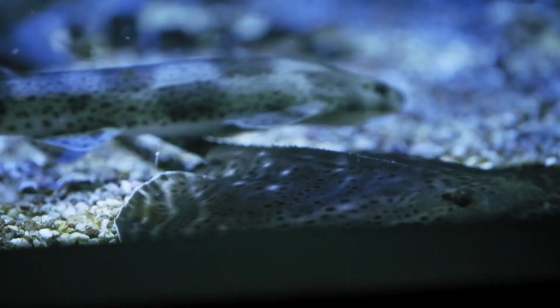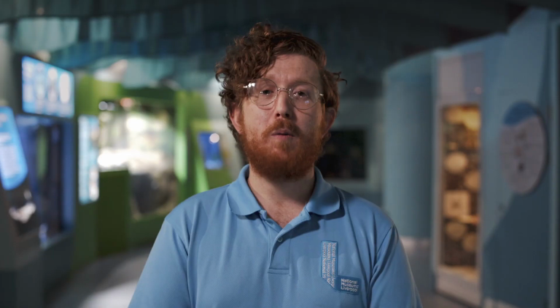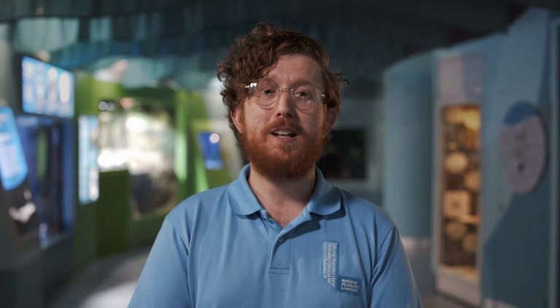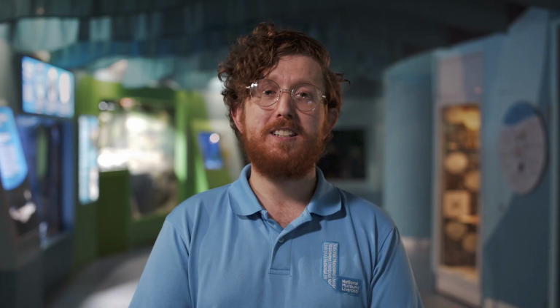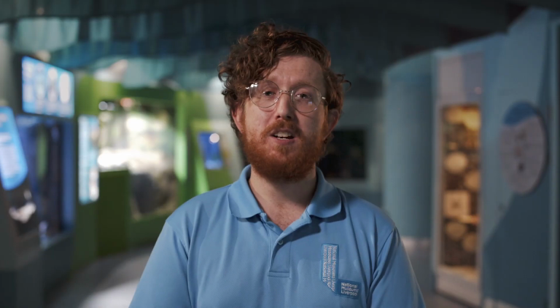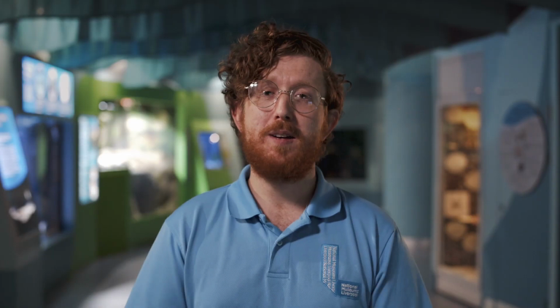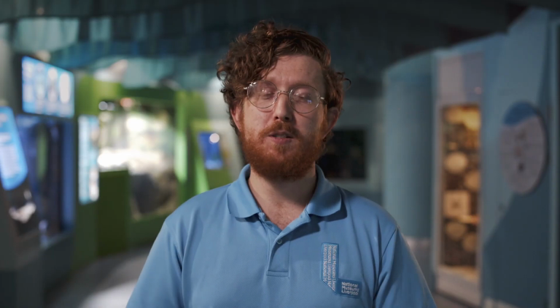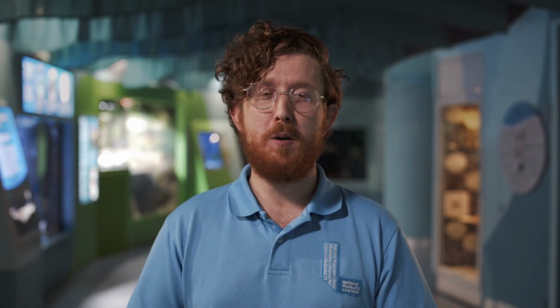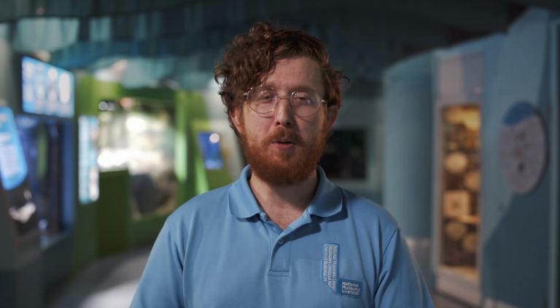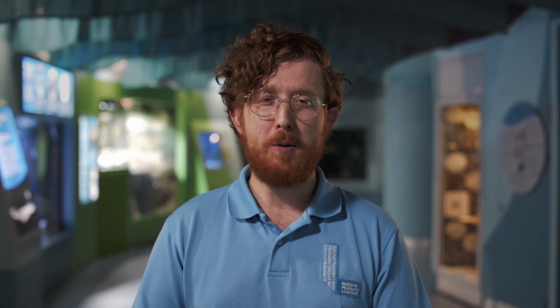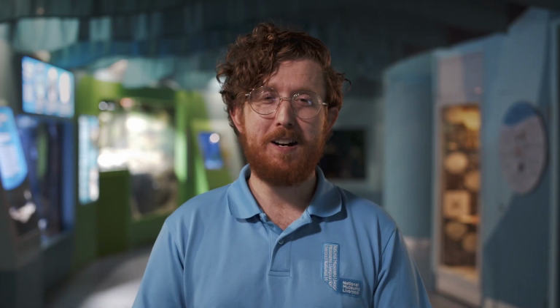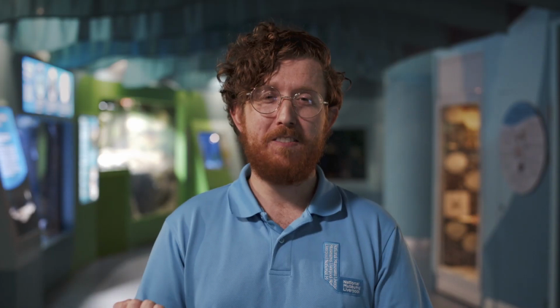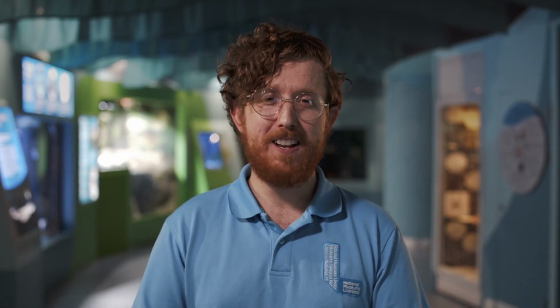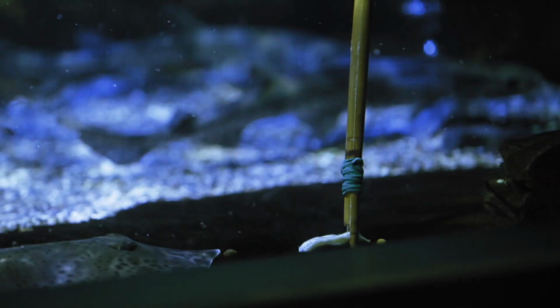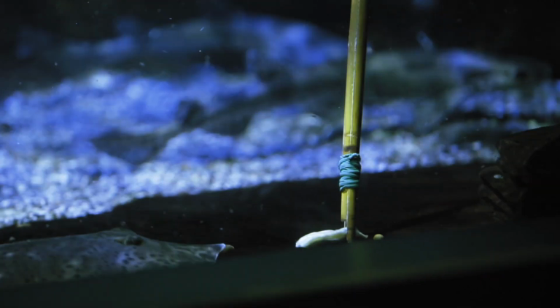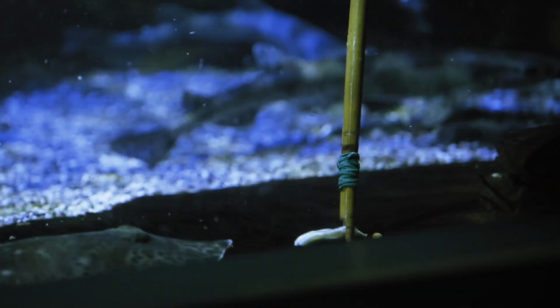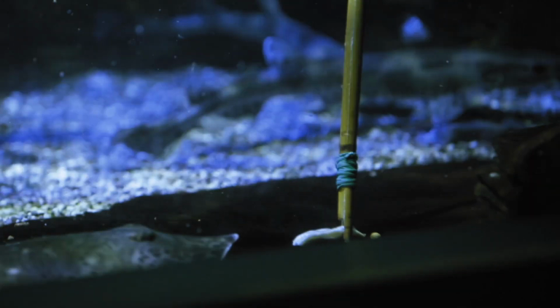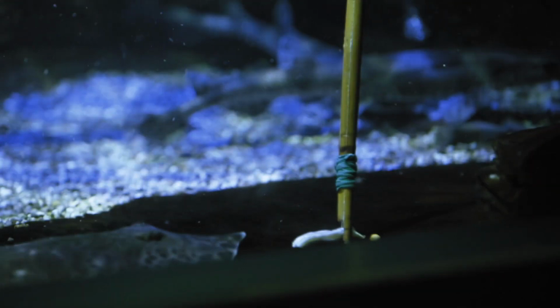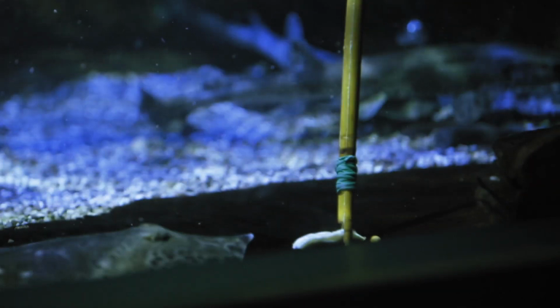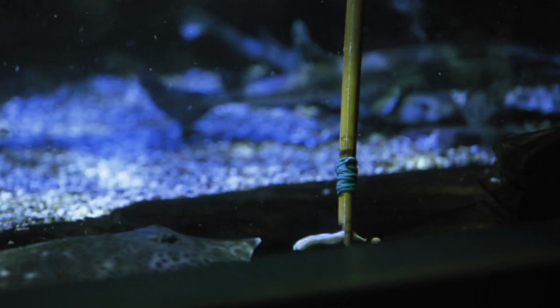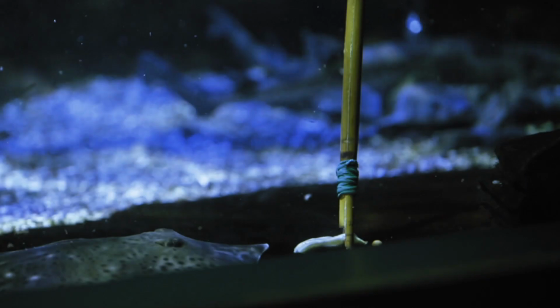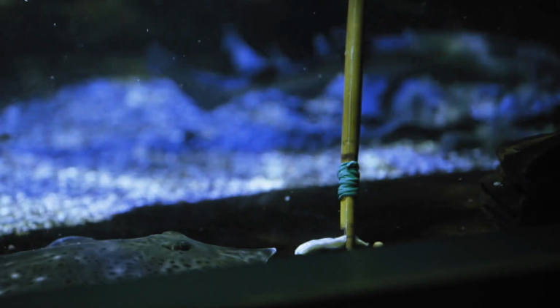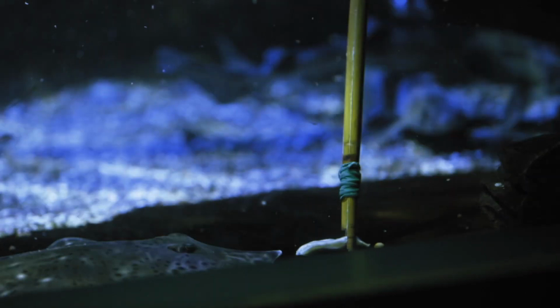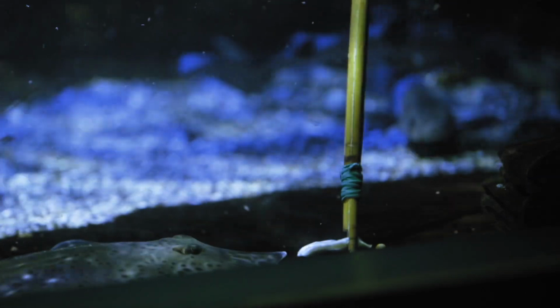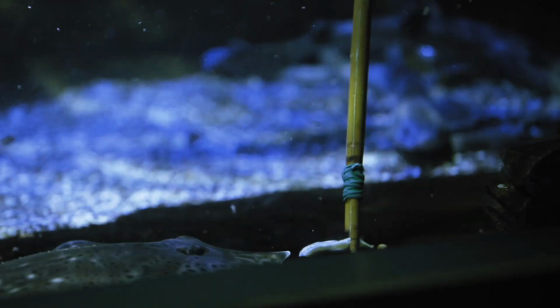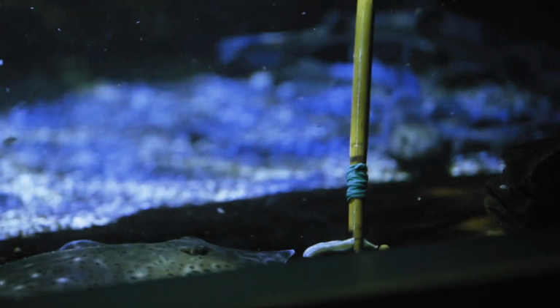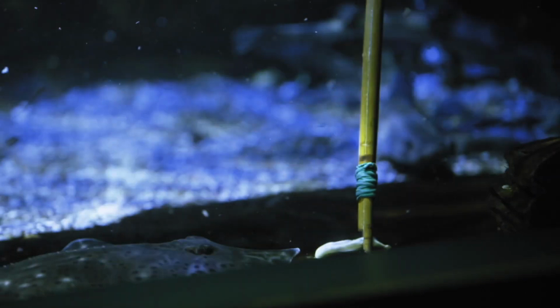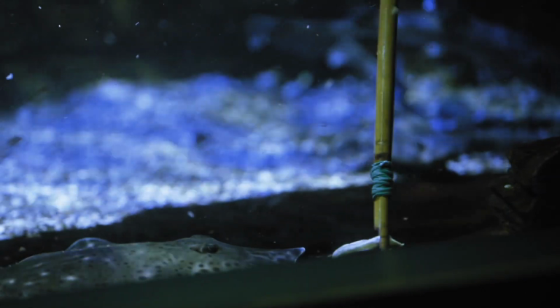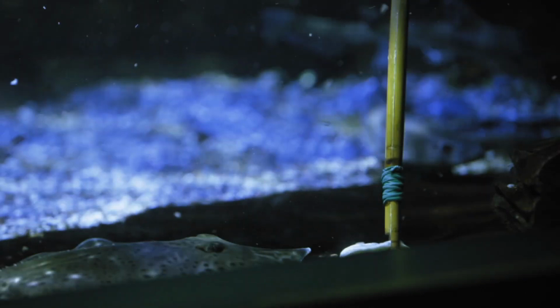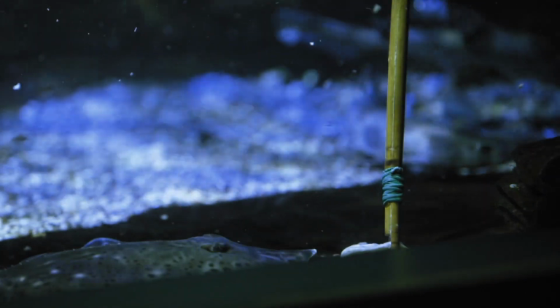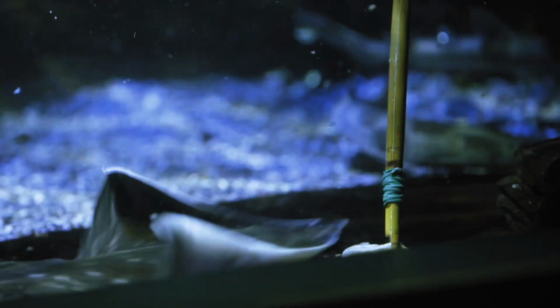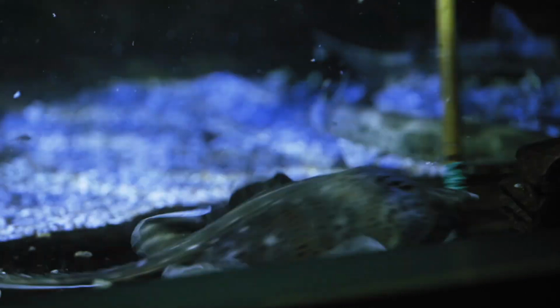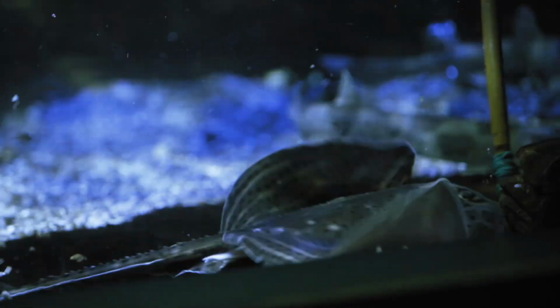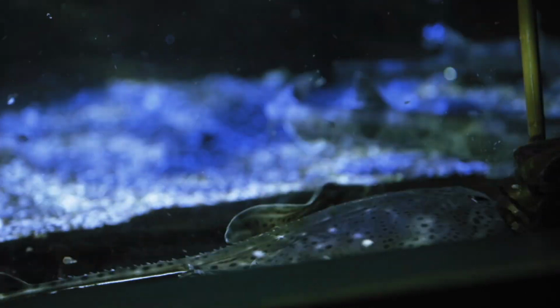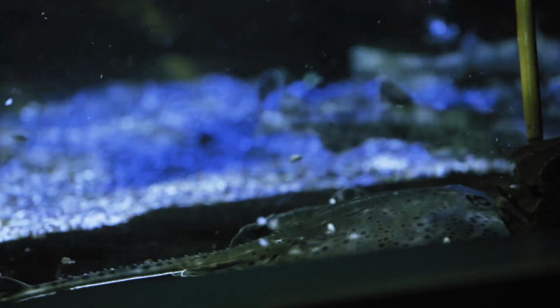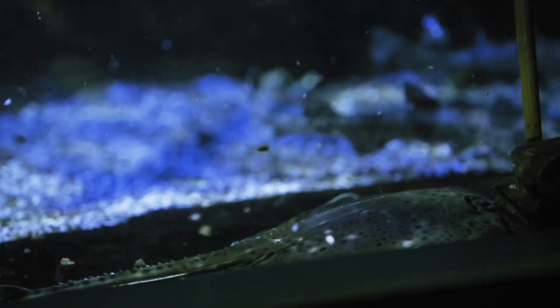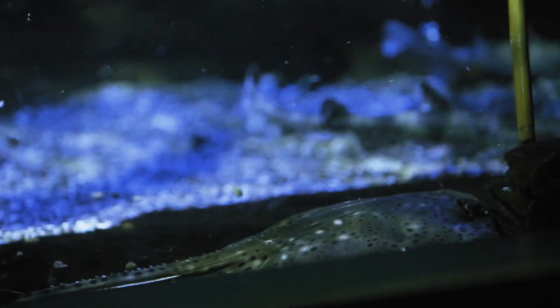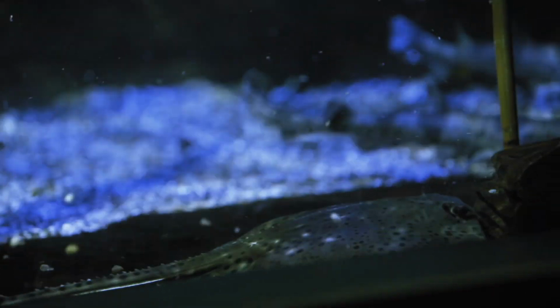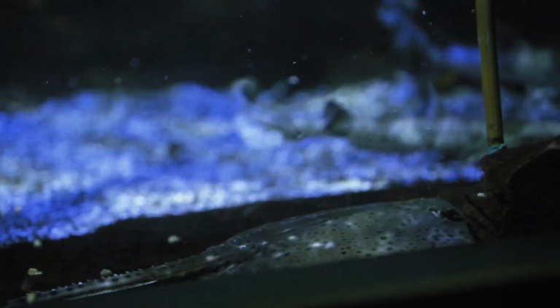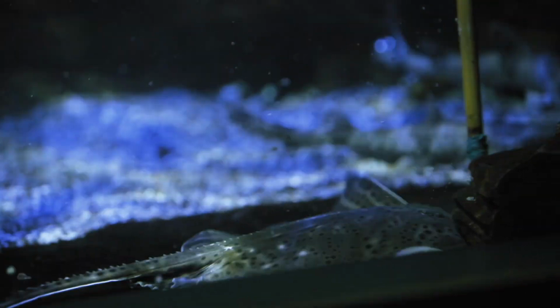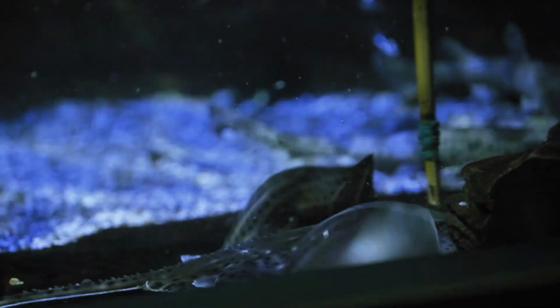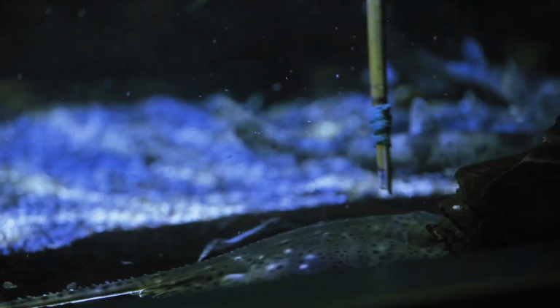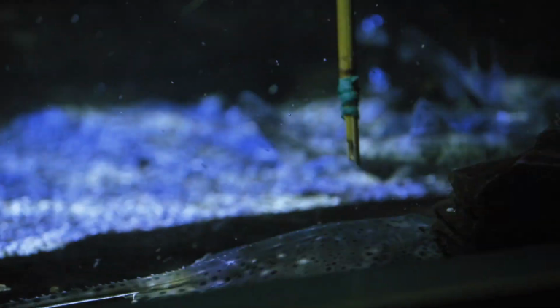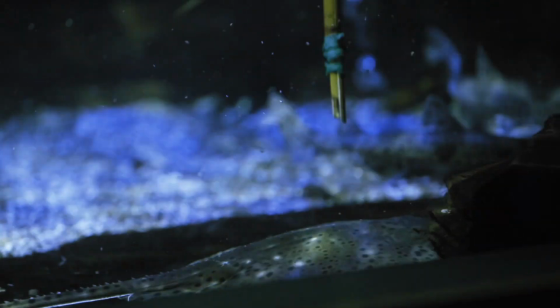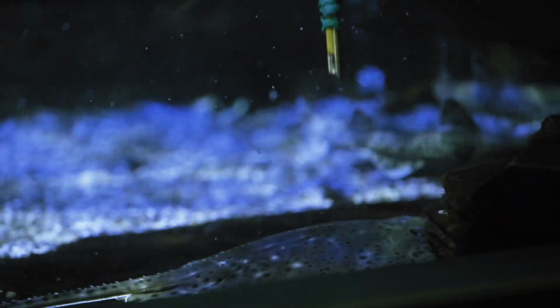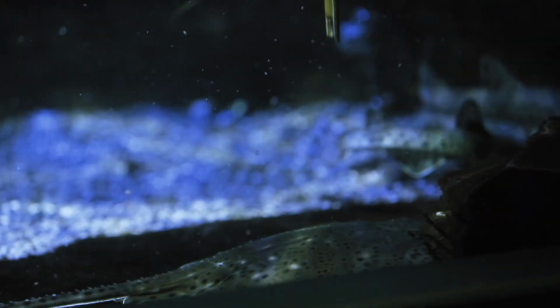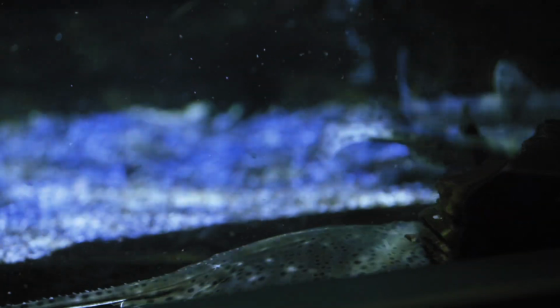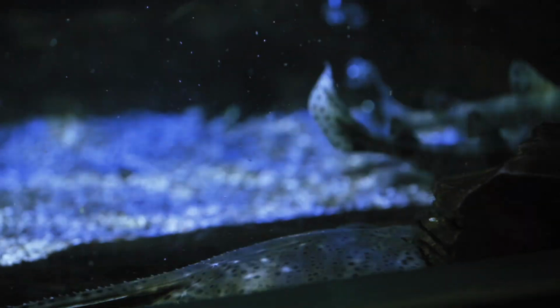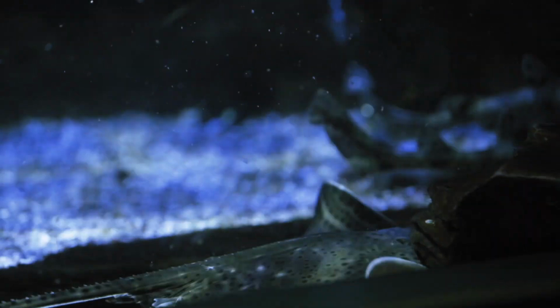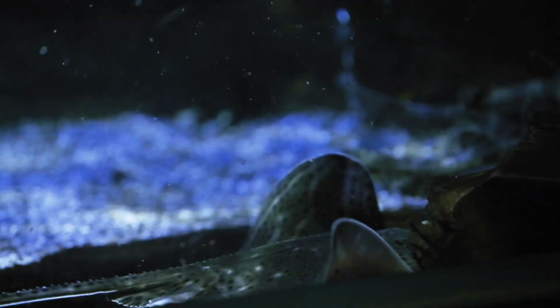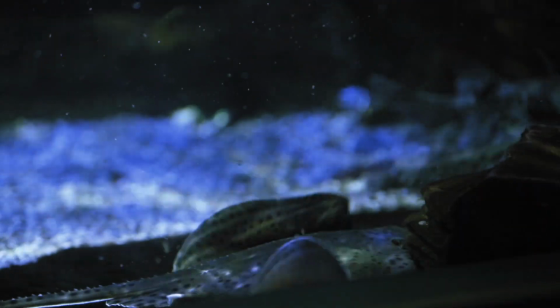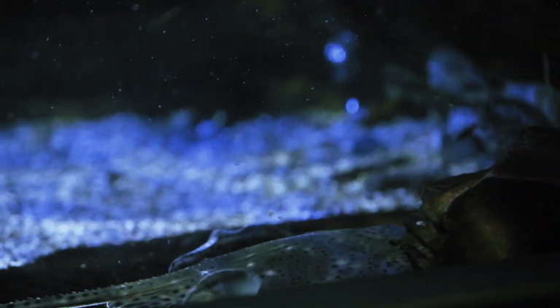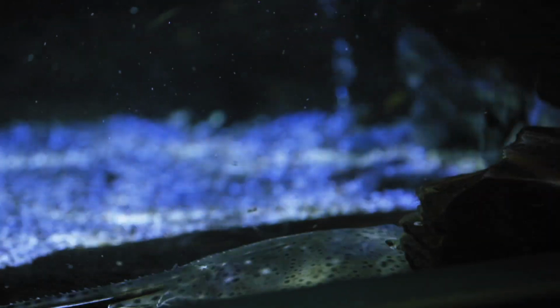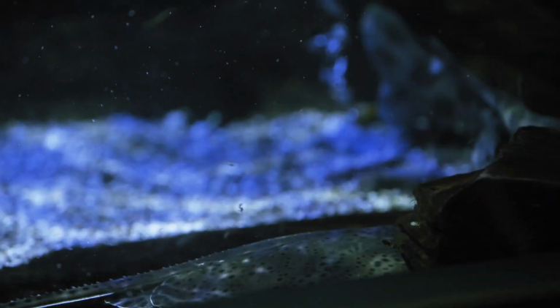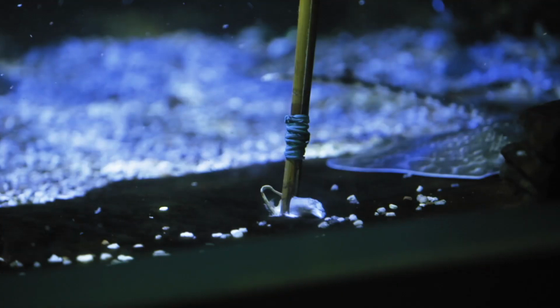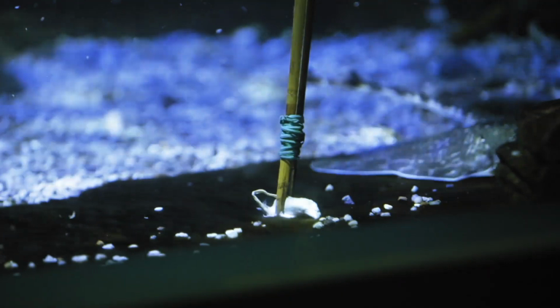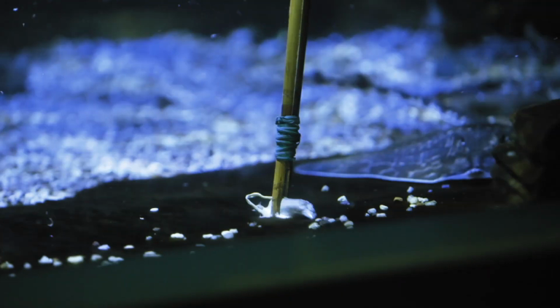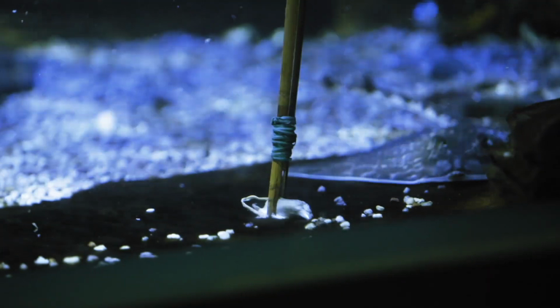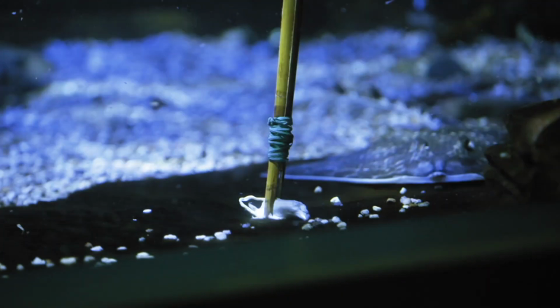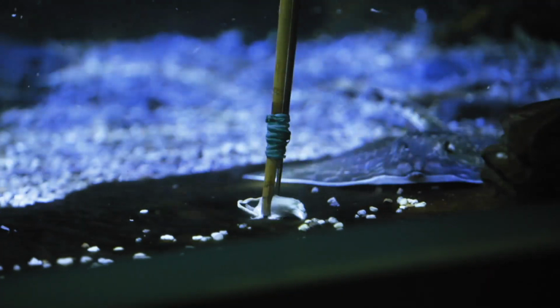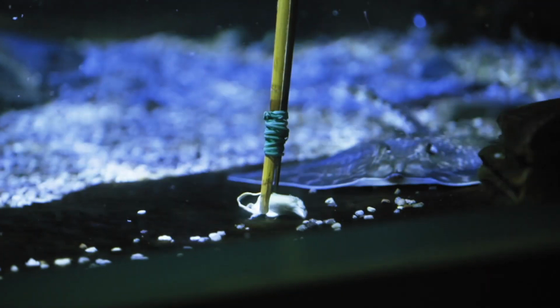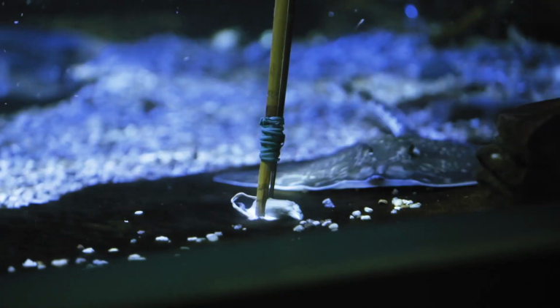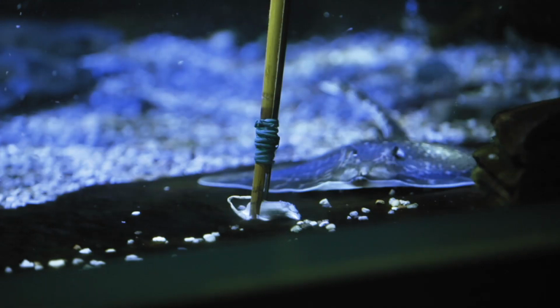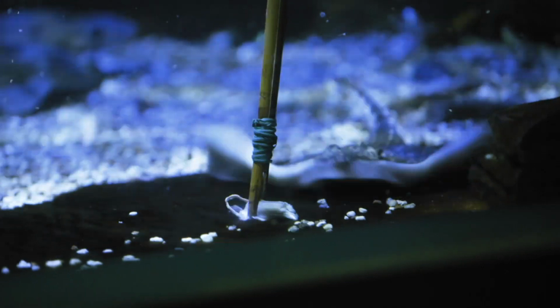What we'll do is put a bit of fish on the end of a bamboo stick, and then we'll target feed them — so we'll put the fish in front of the rays, and then they'll jump on it and eat it up.